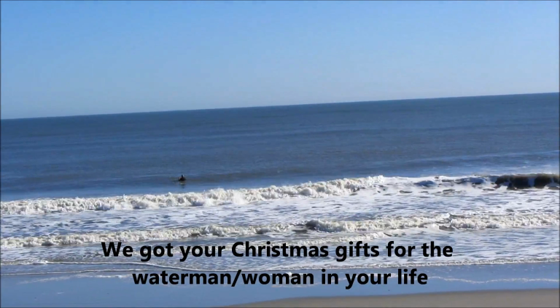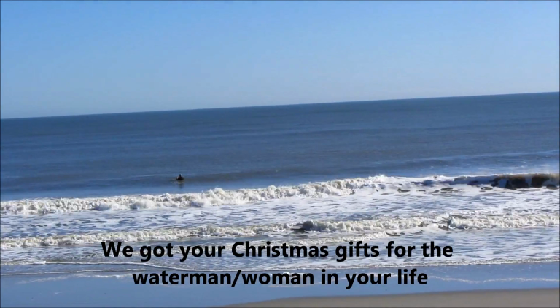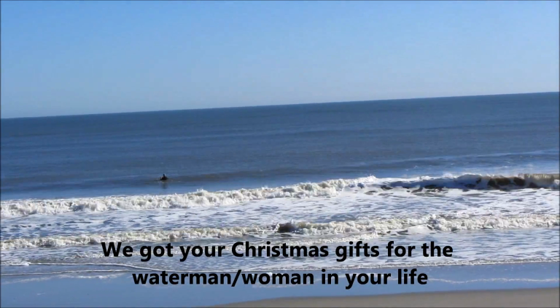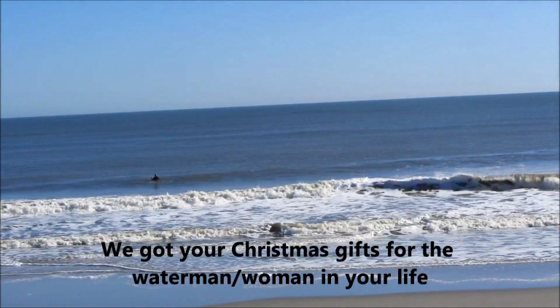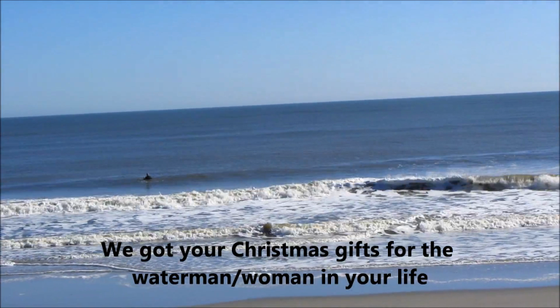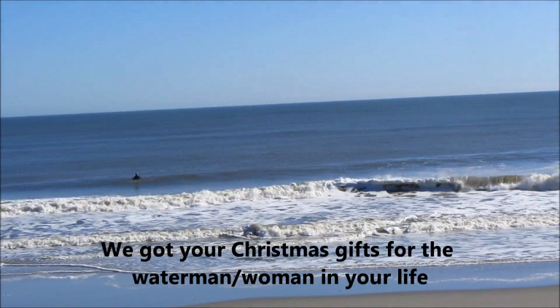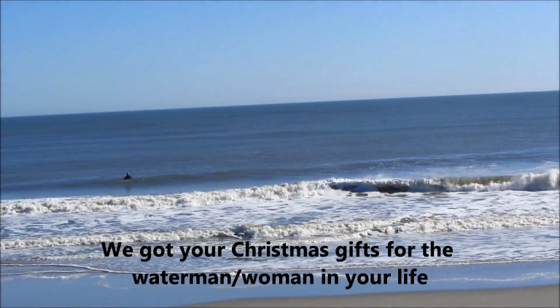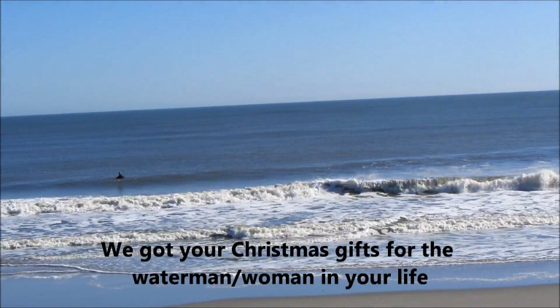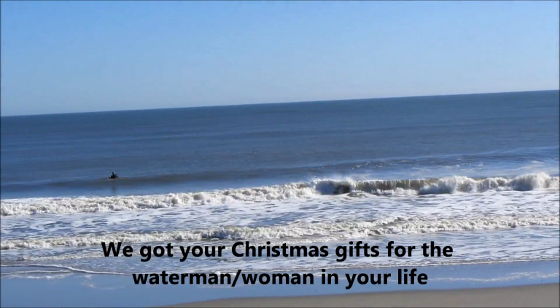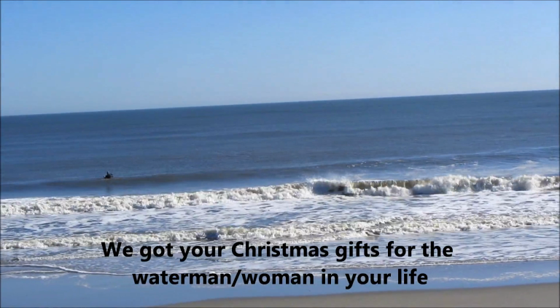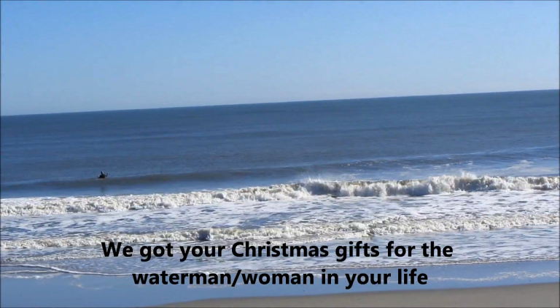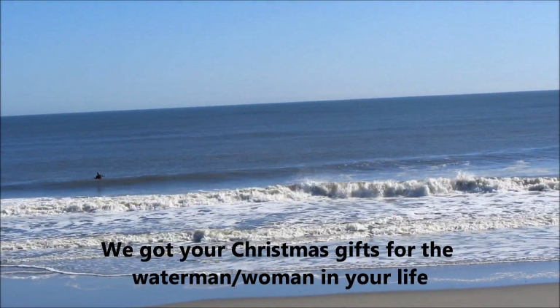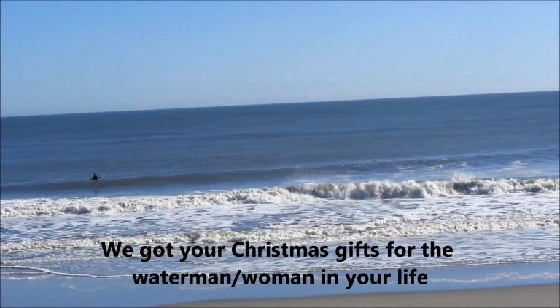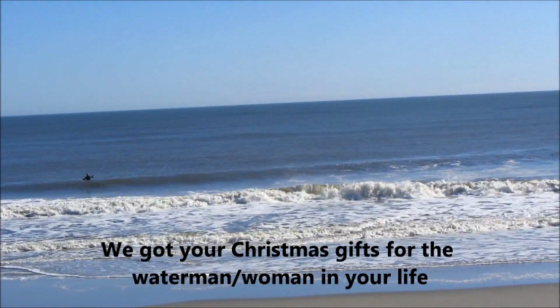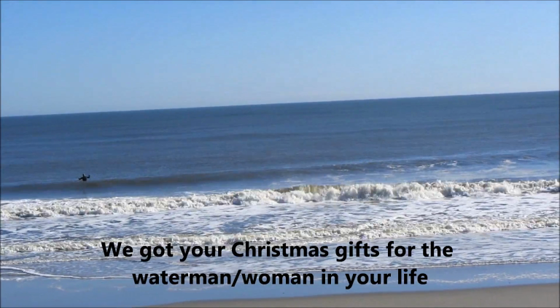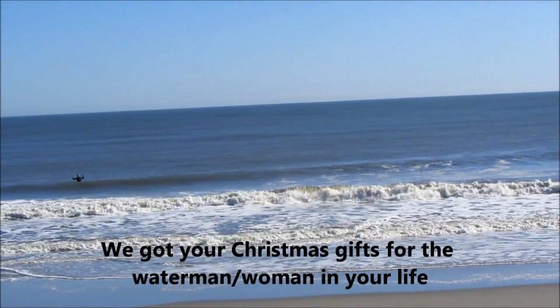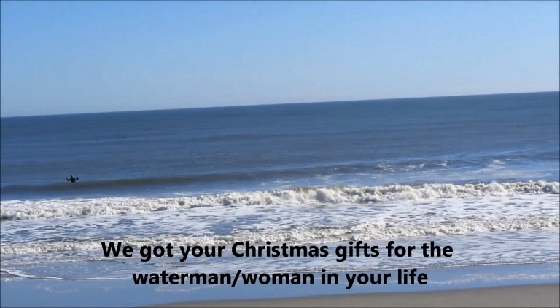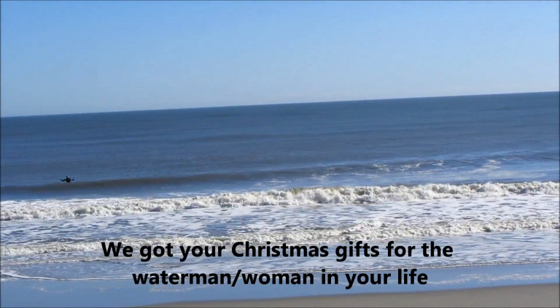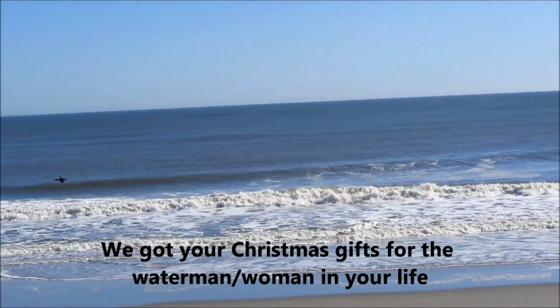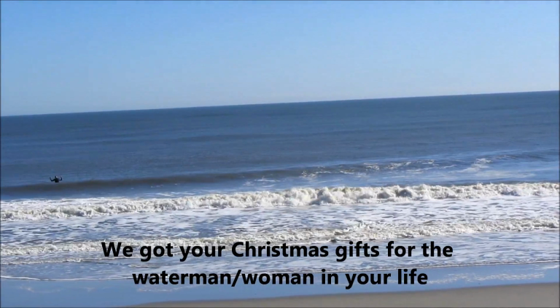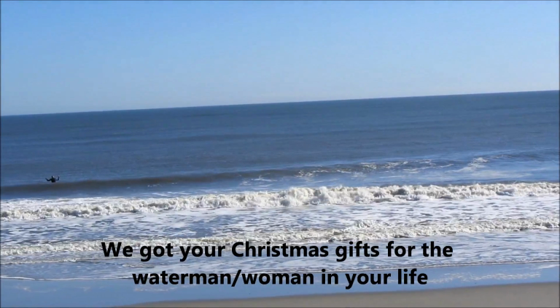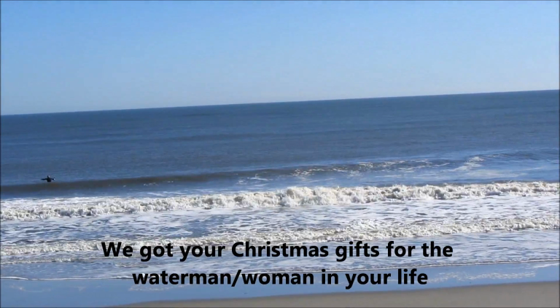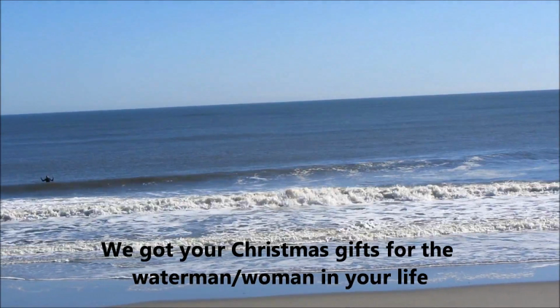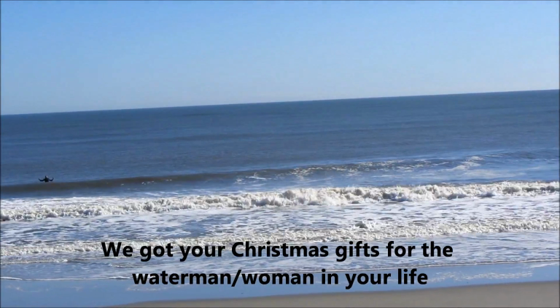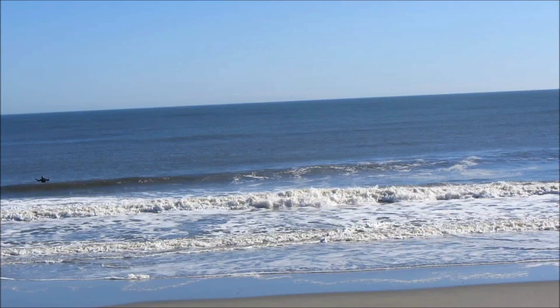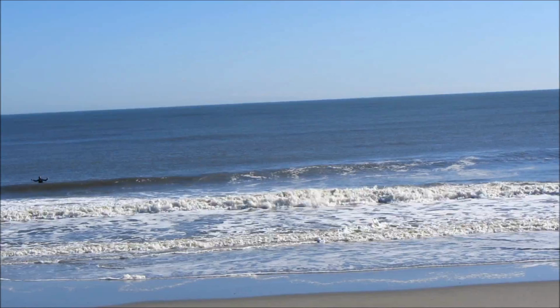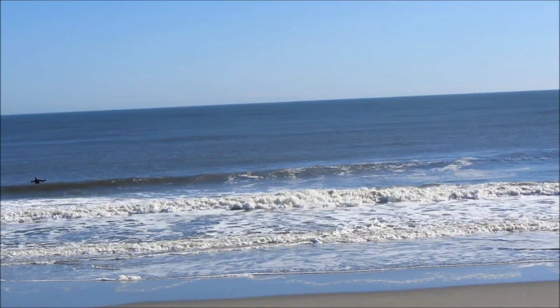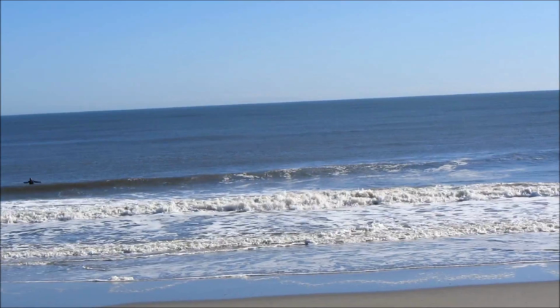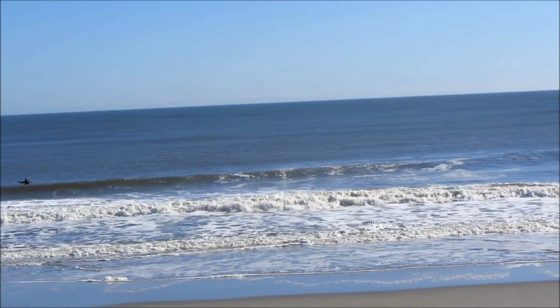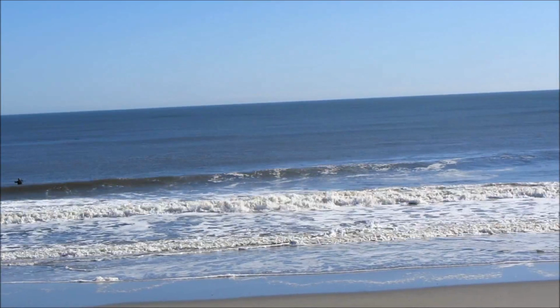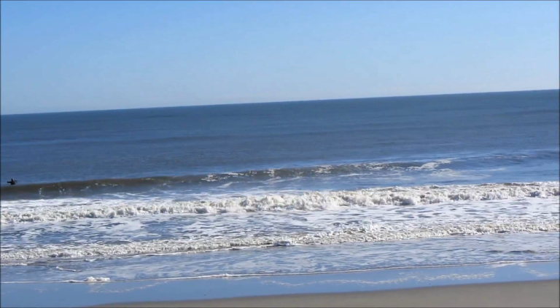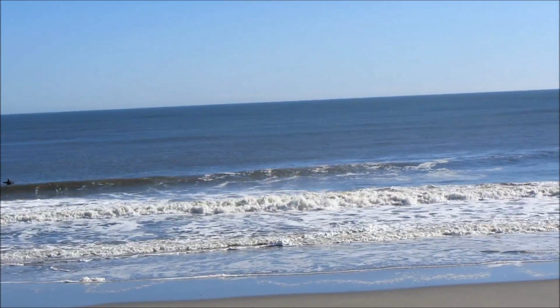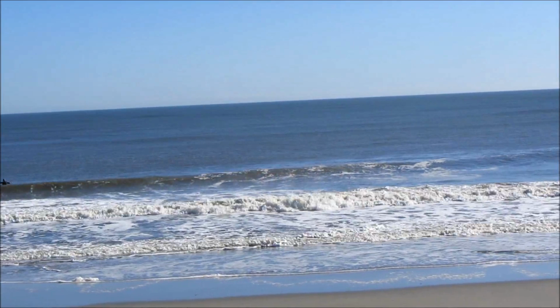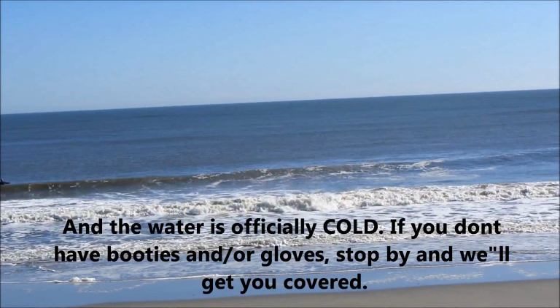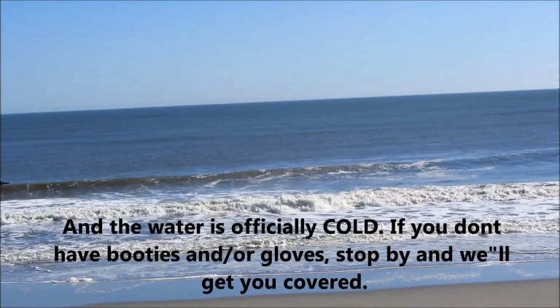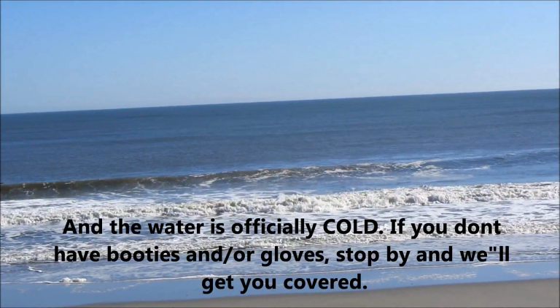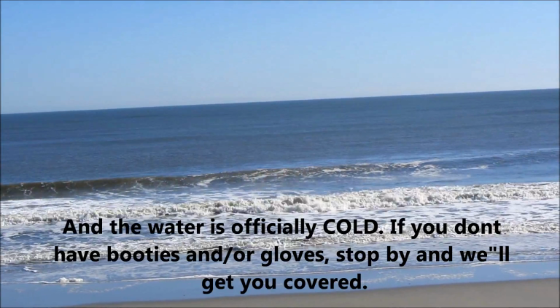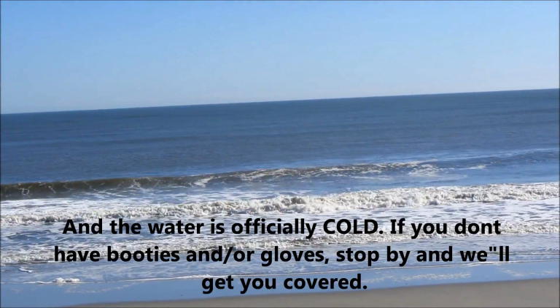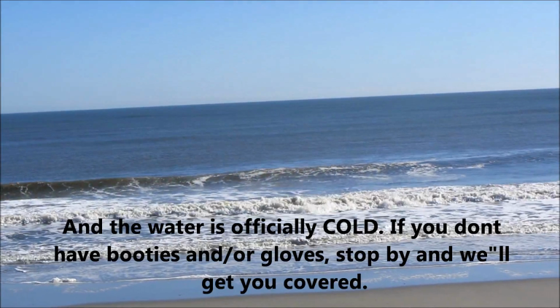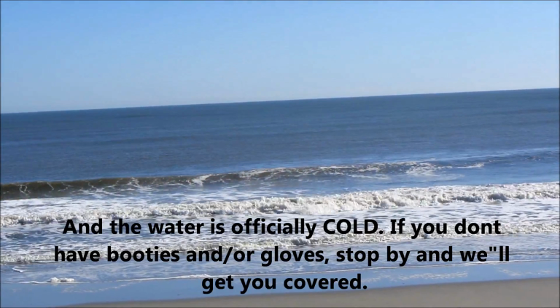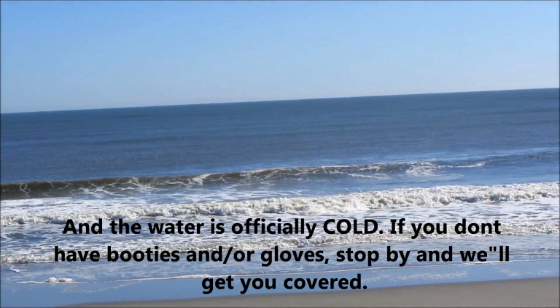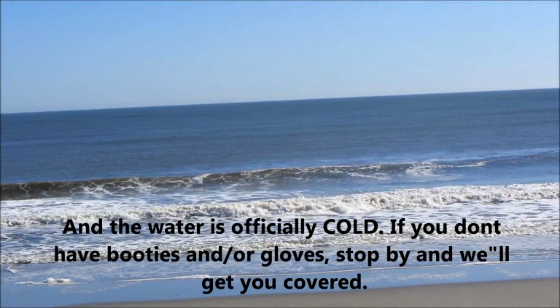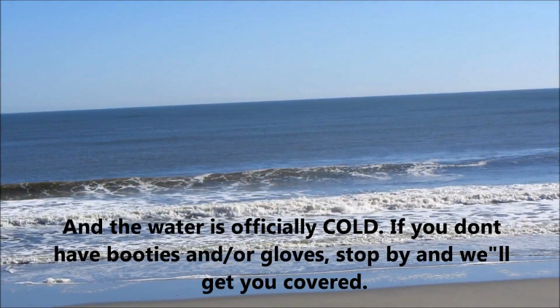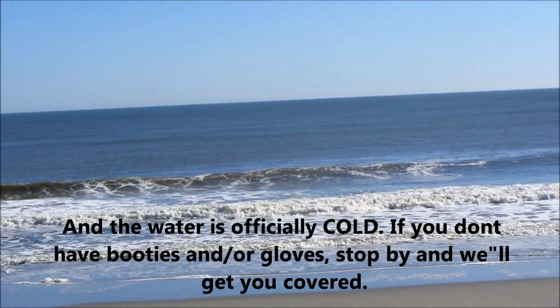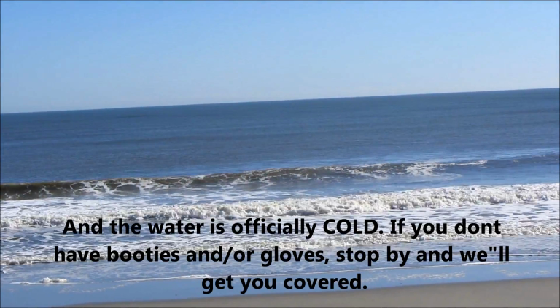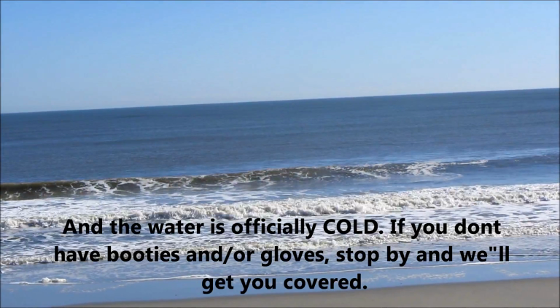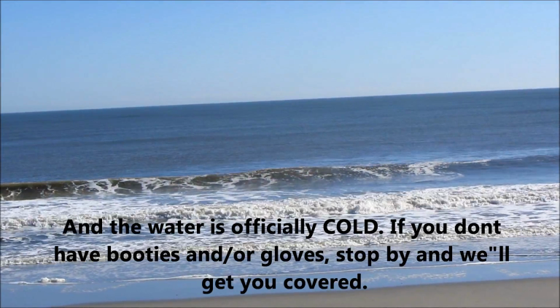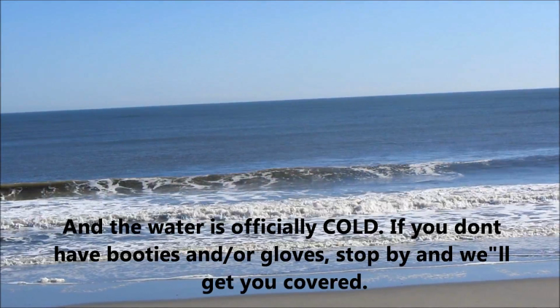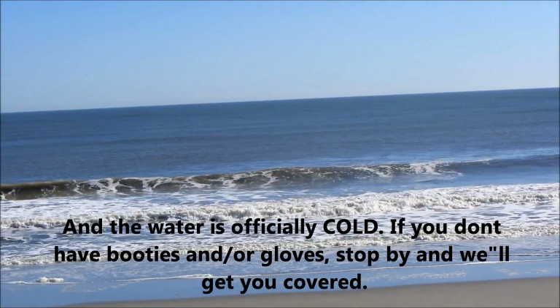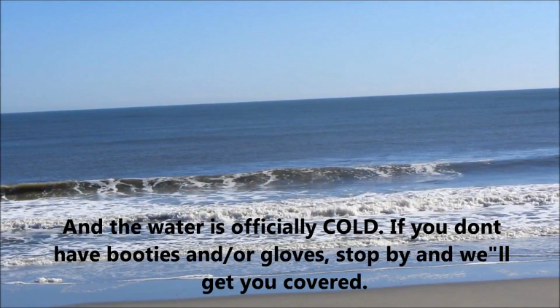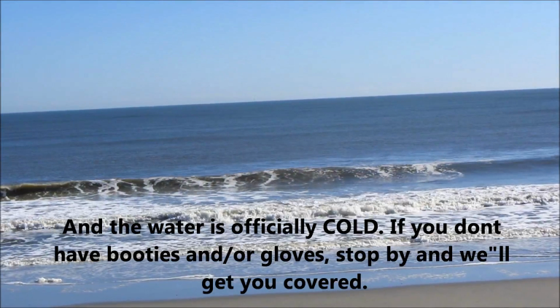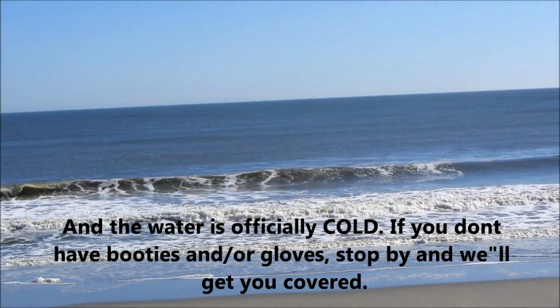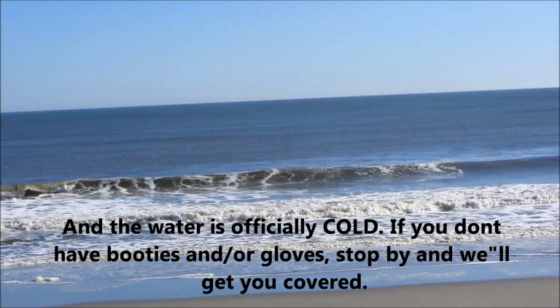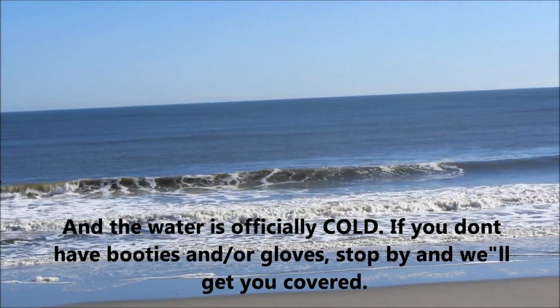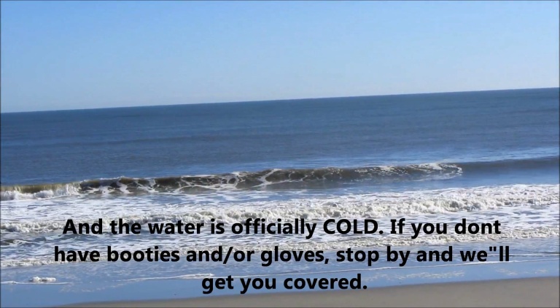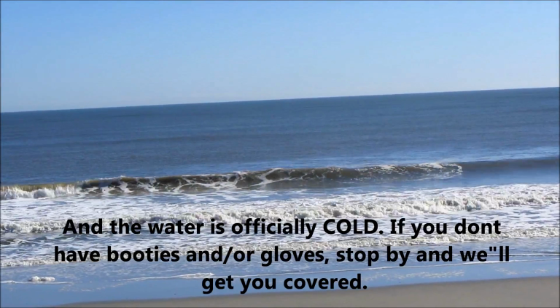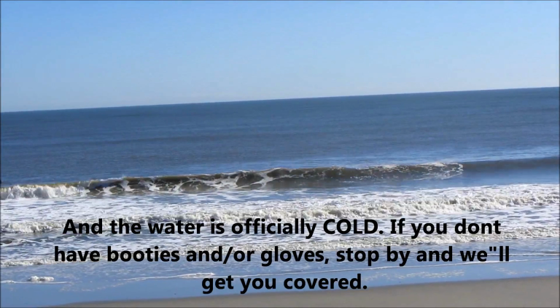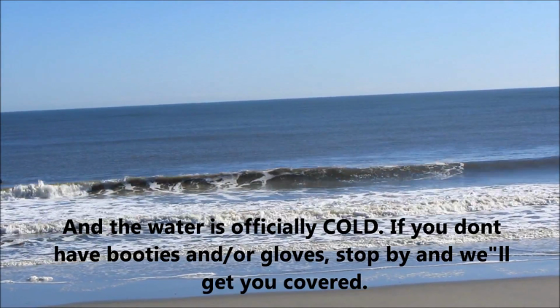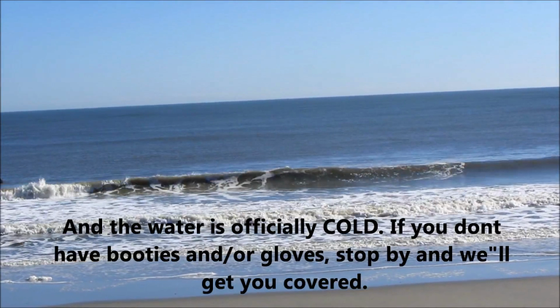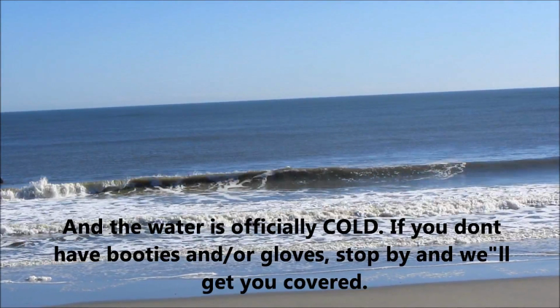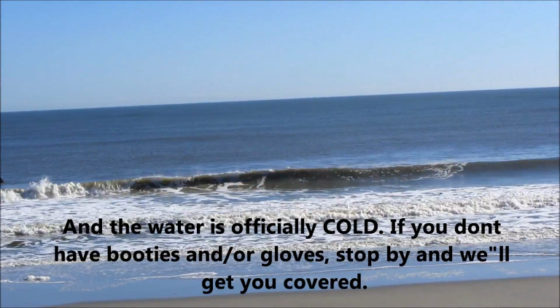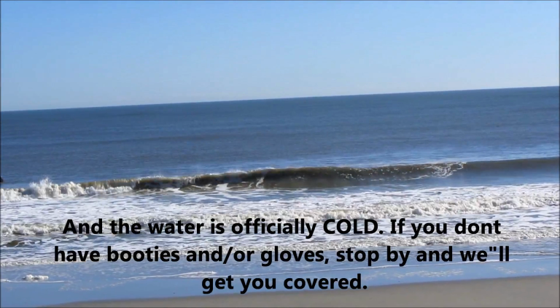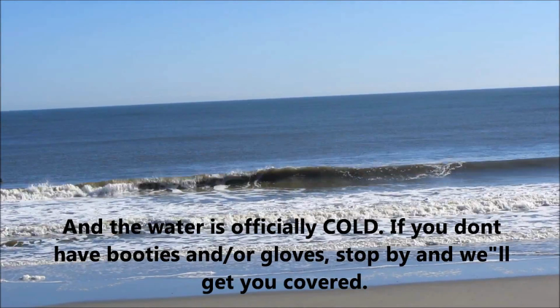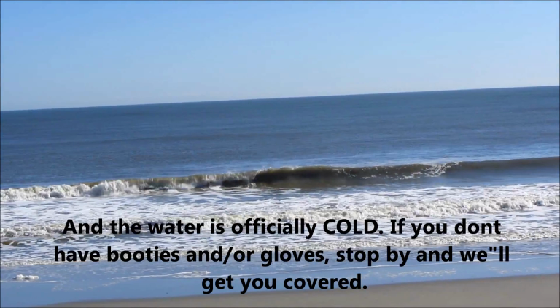The water temperature has dropped significantly over the past few days, so if you don't have booties or gloves, stop by and we'll get you covered. You're gonna need them.